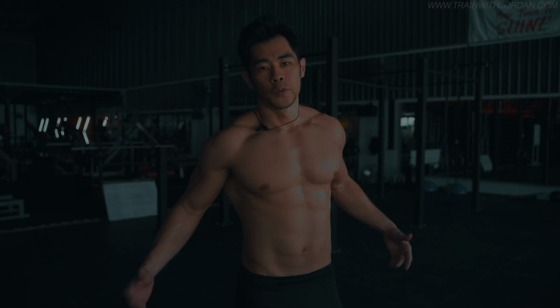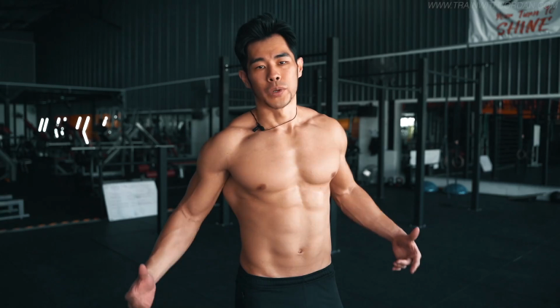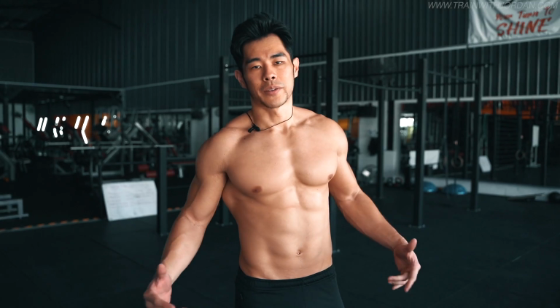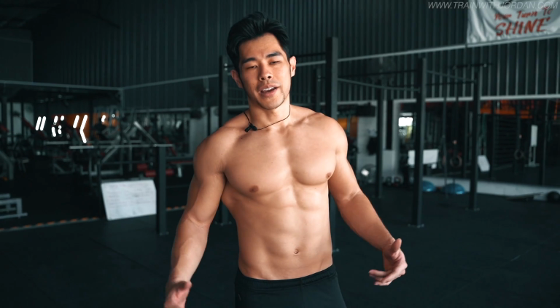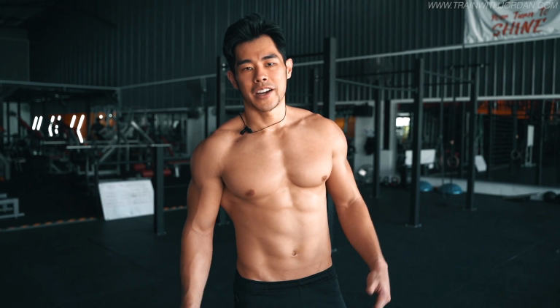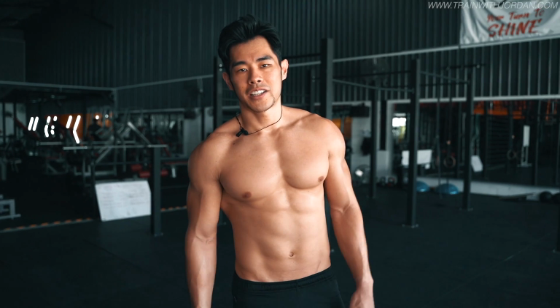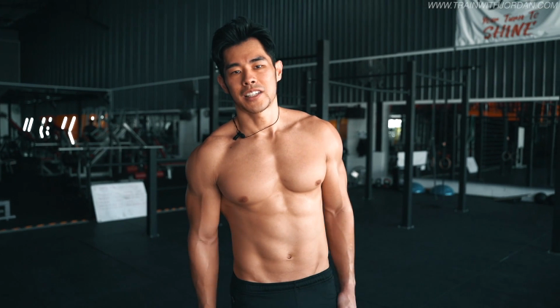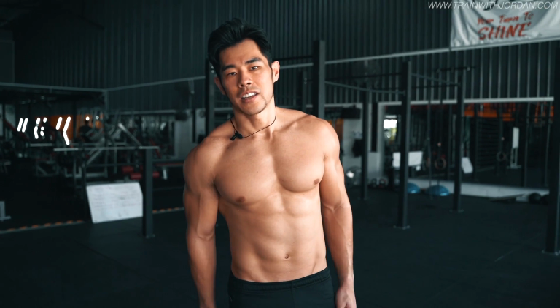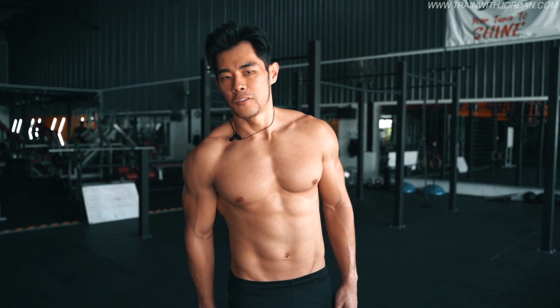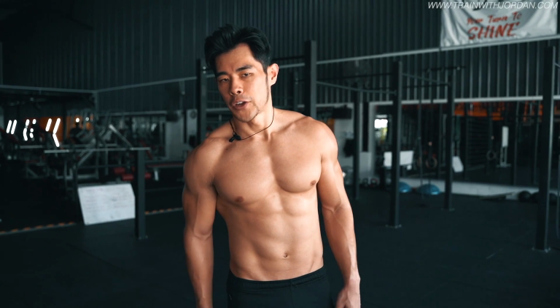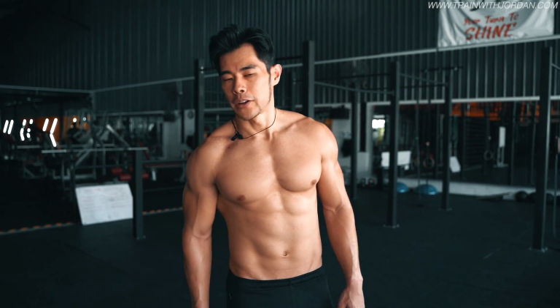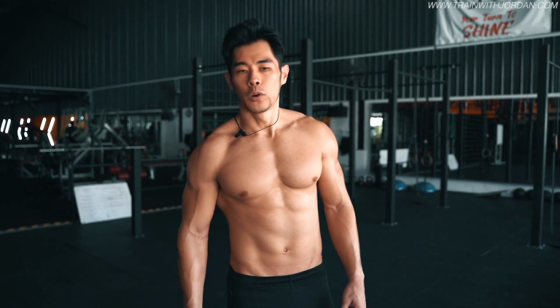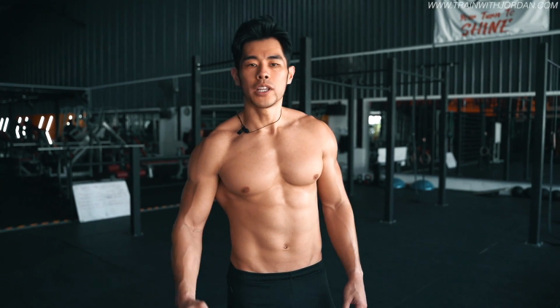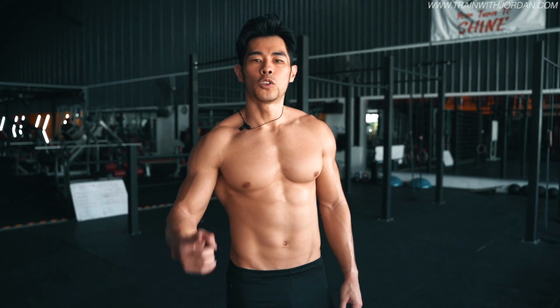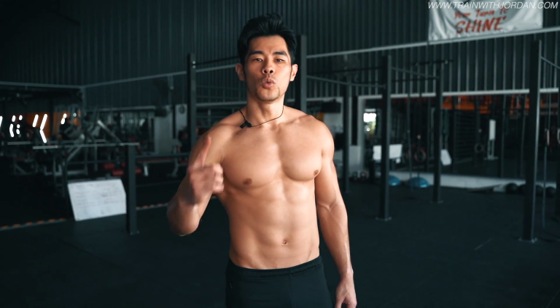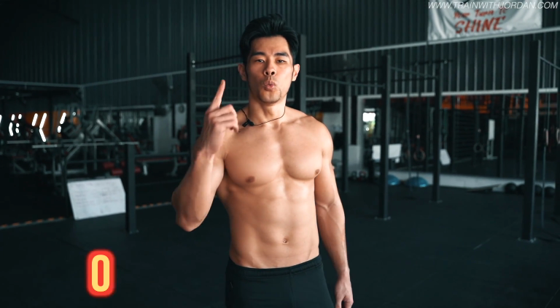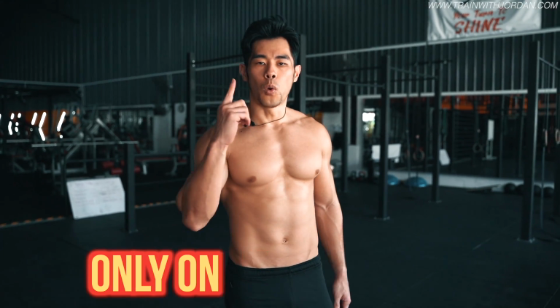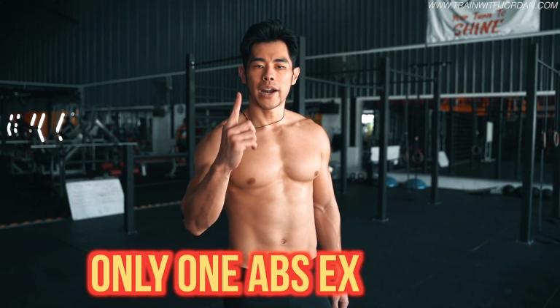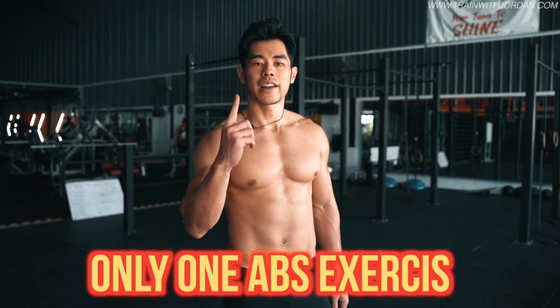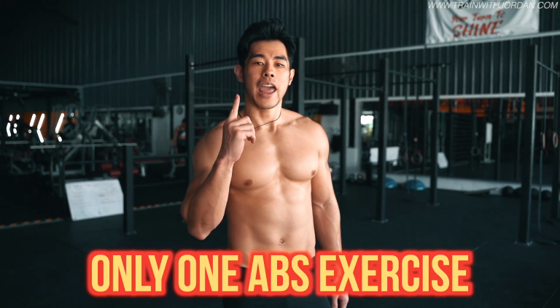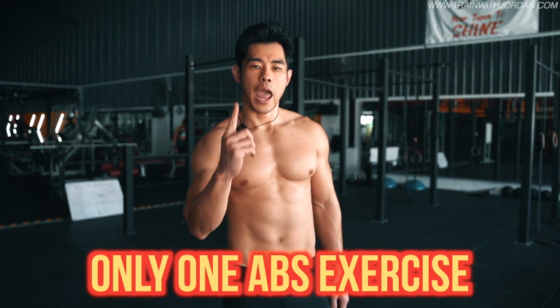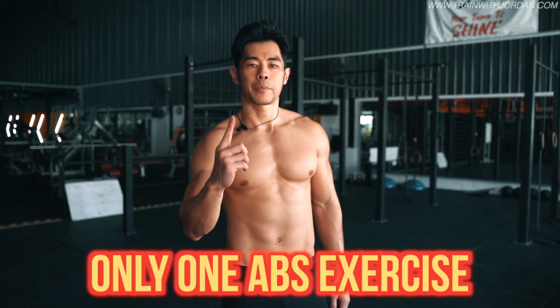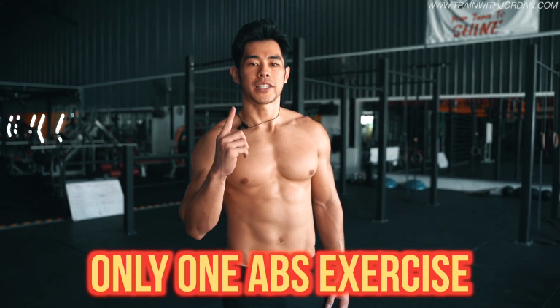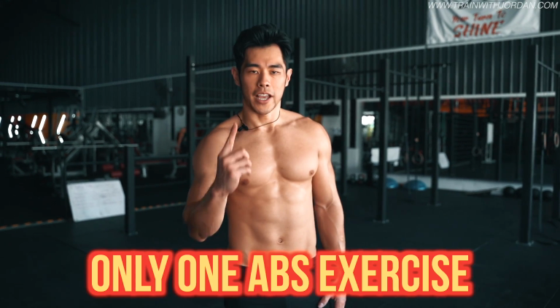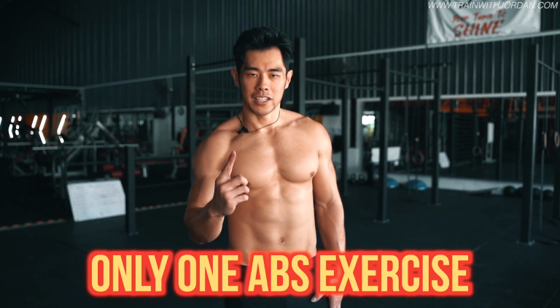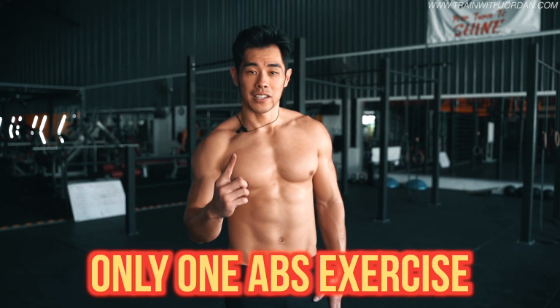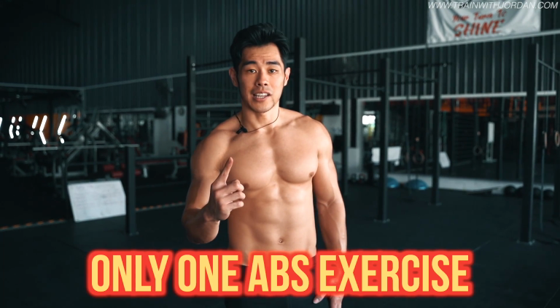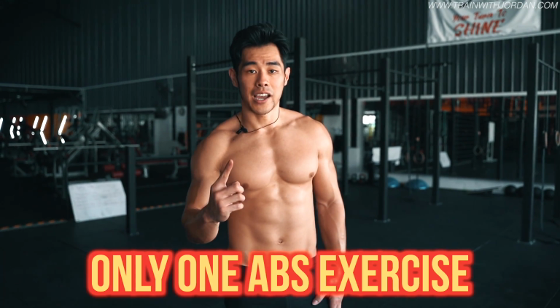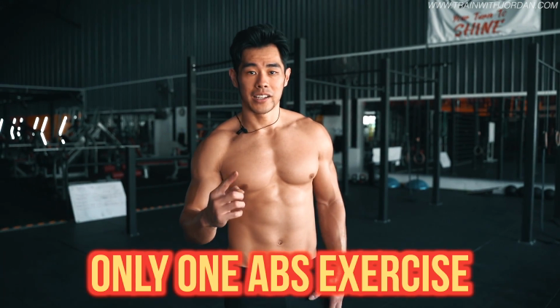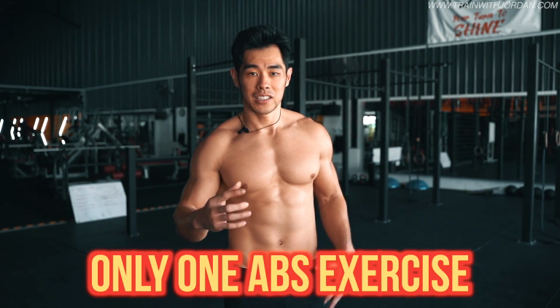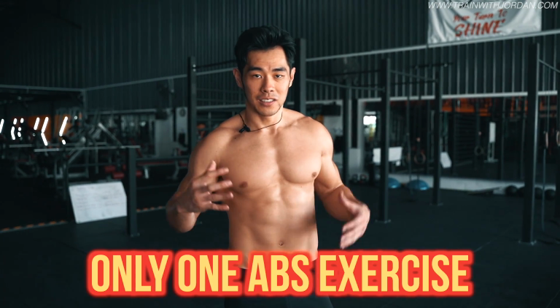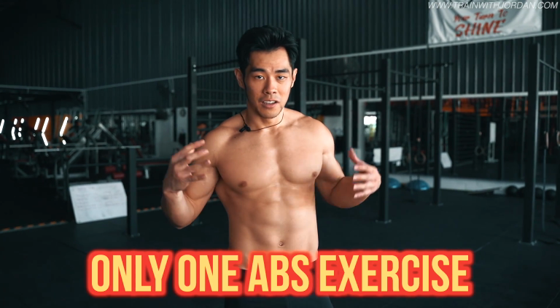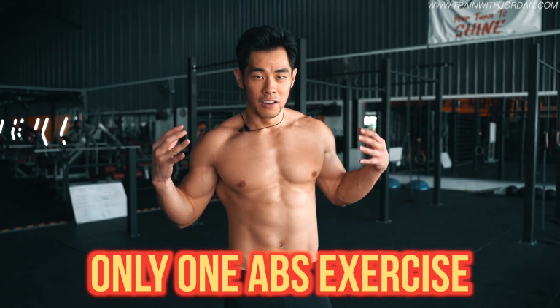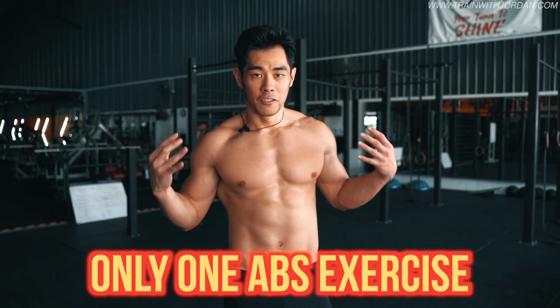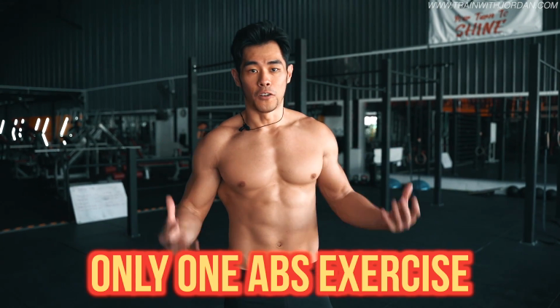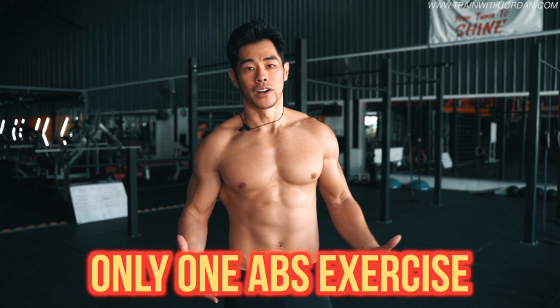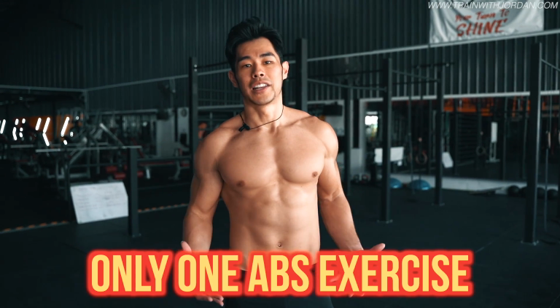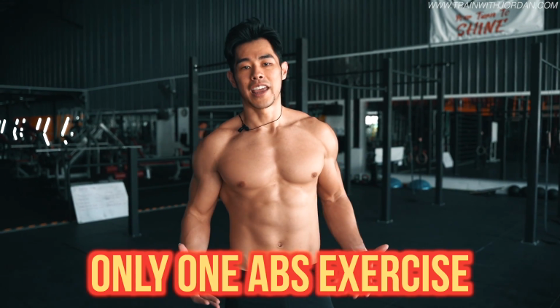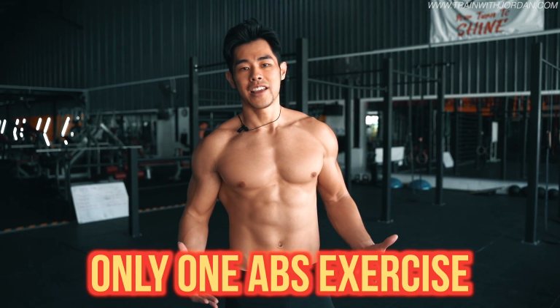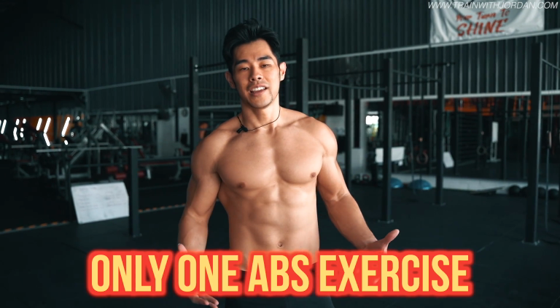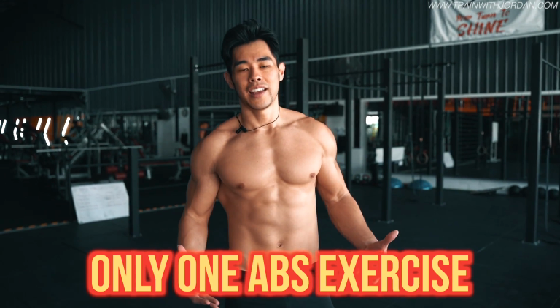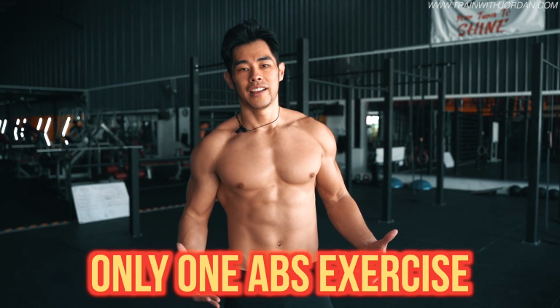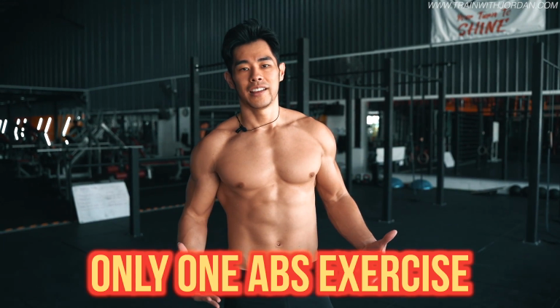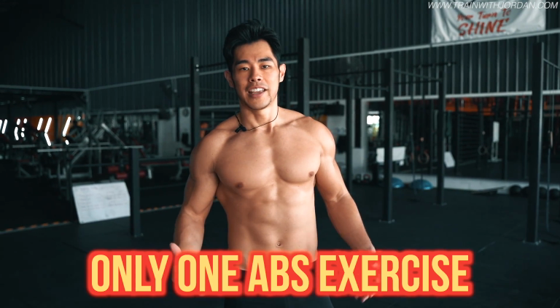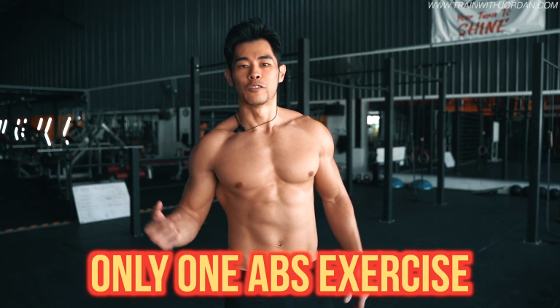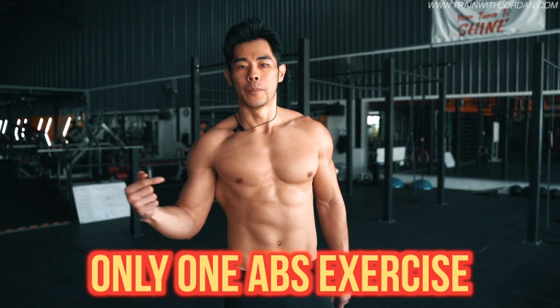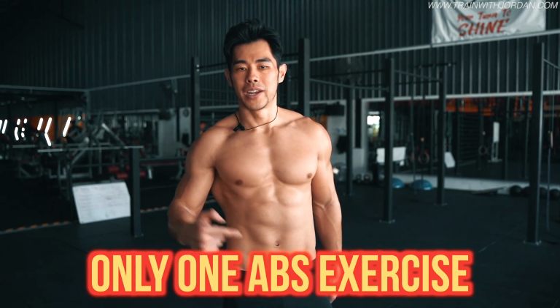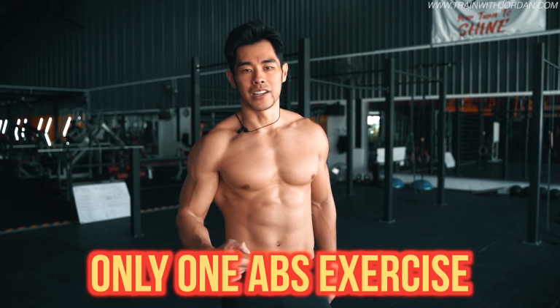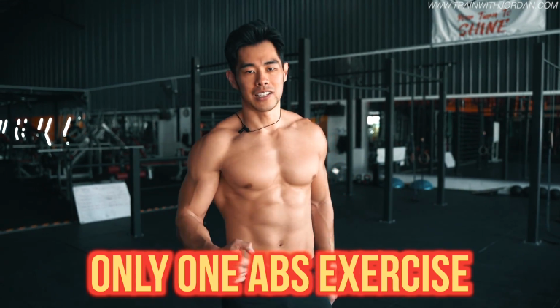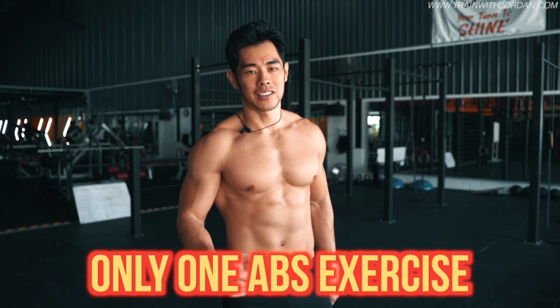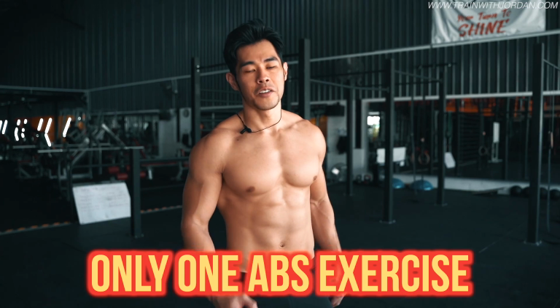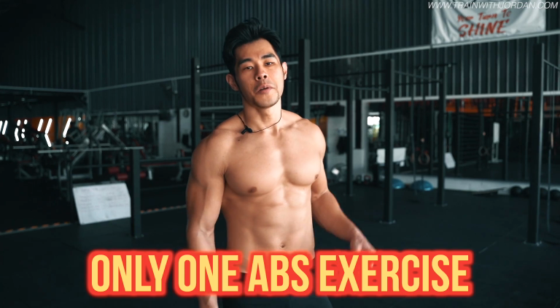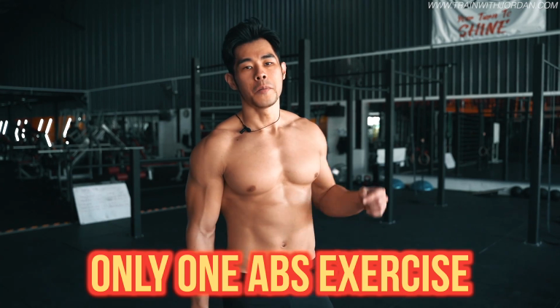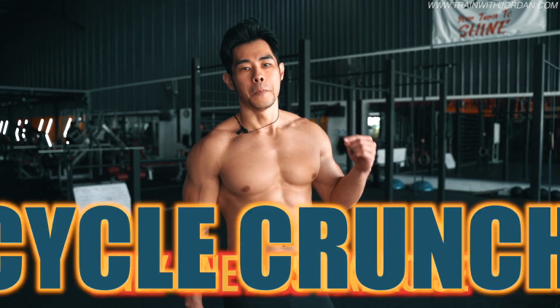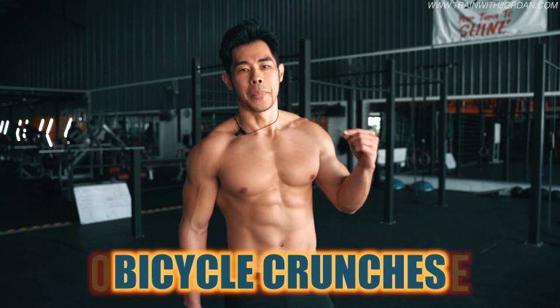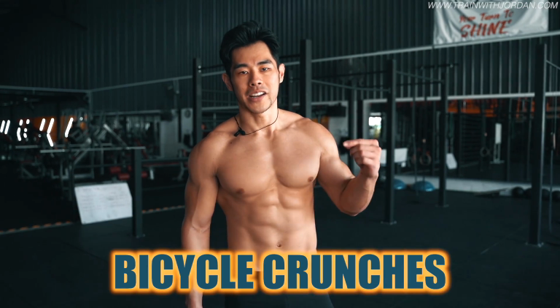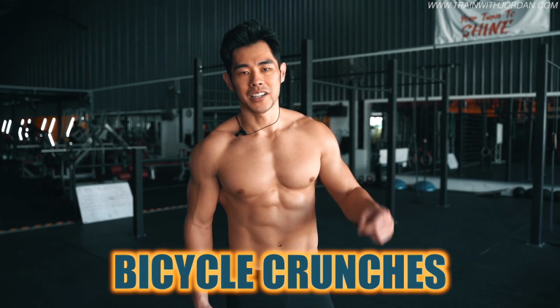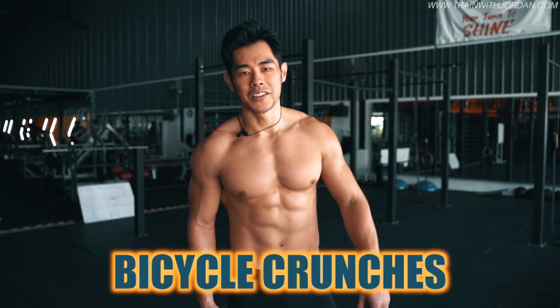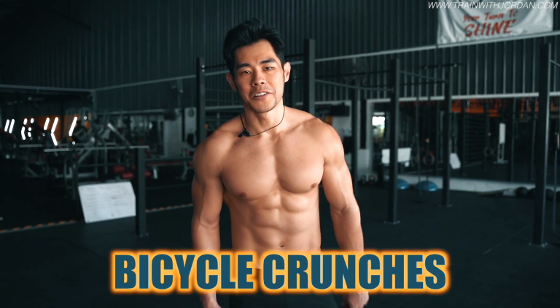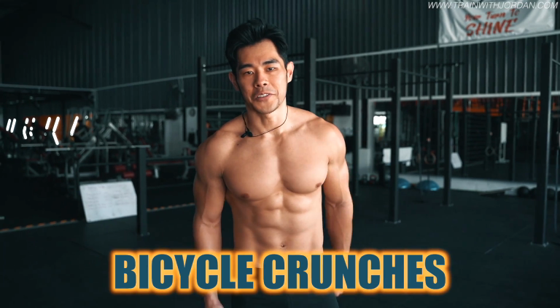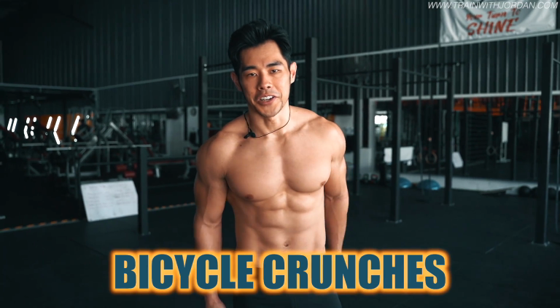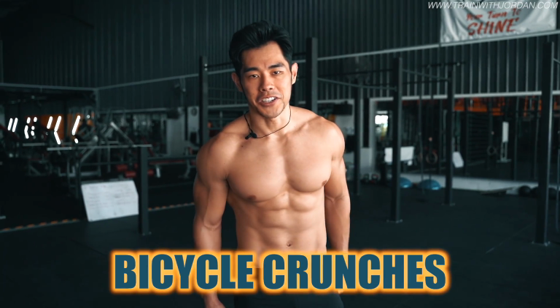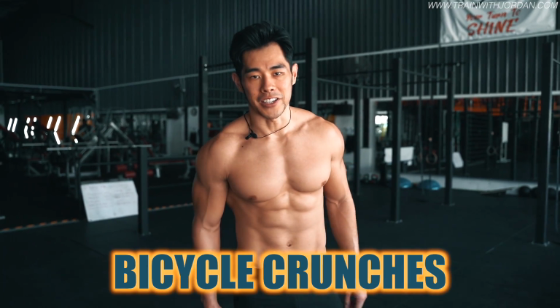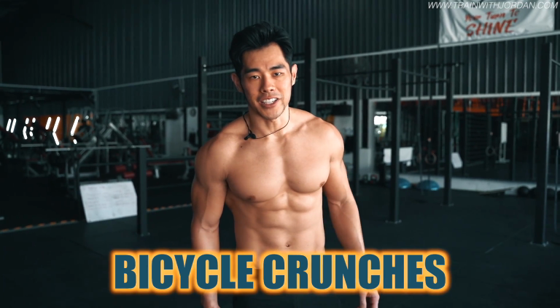What's up guys? If you can only do one abs exercise for the day, it will be this — bicycle crunches.